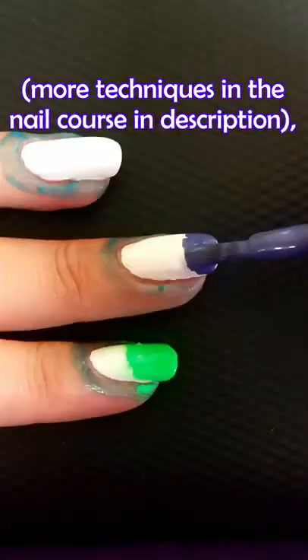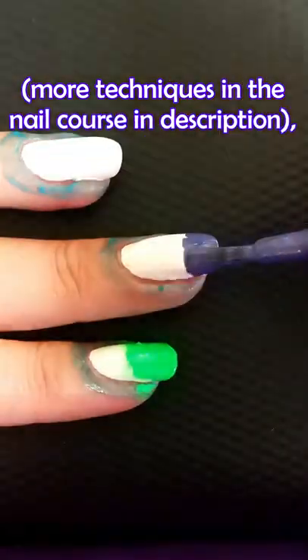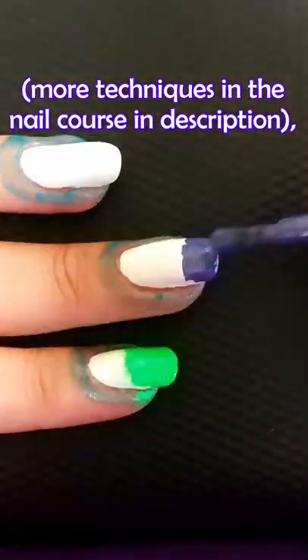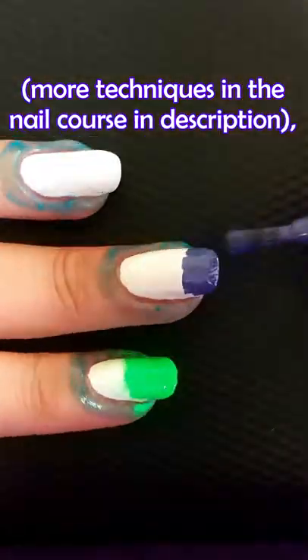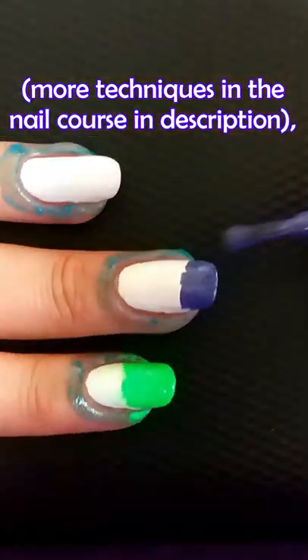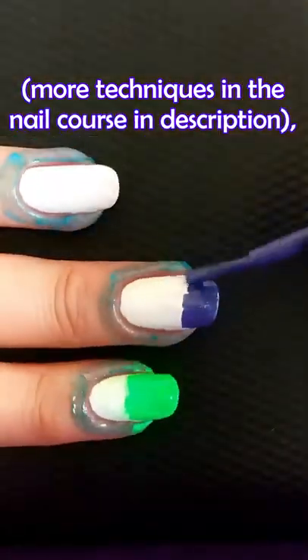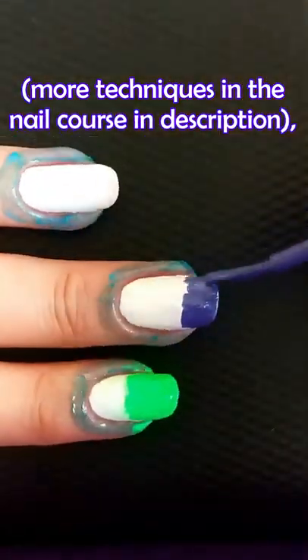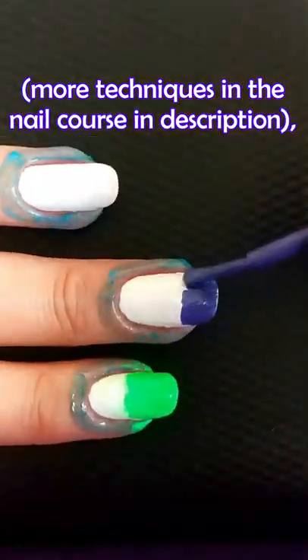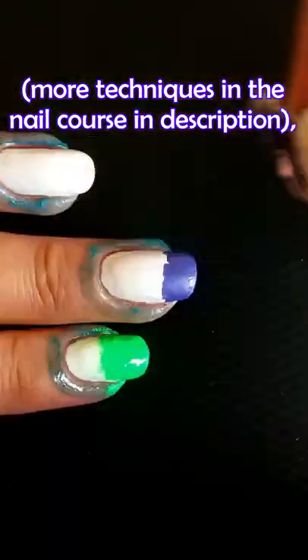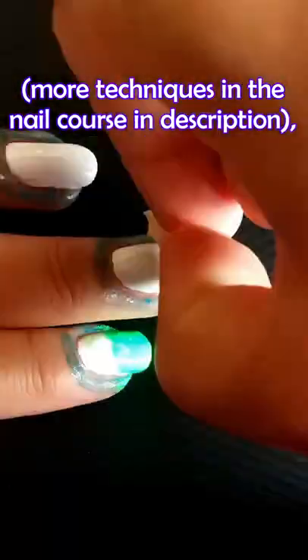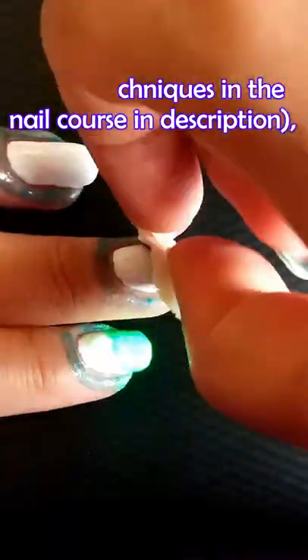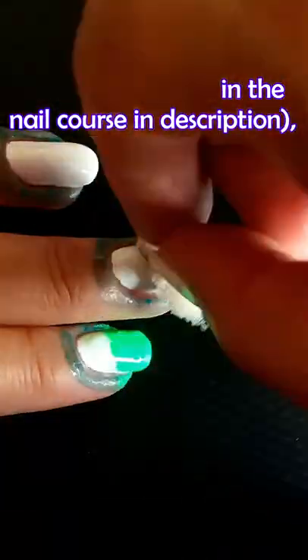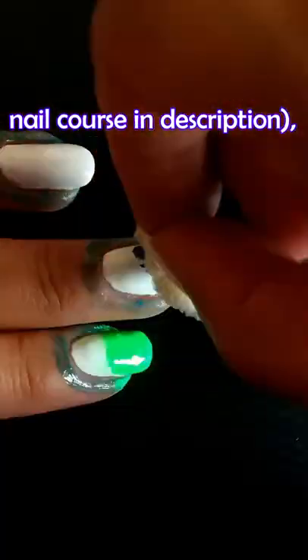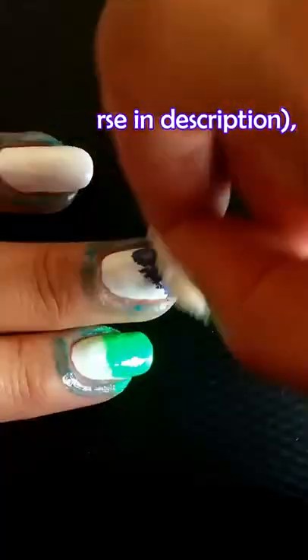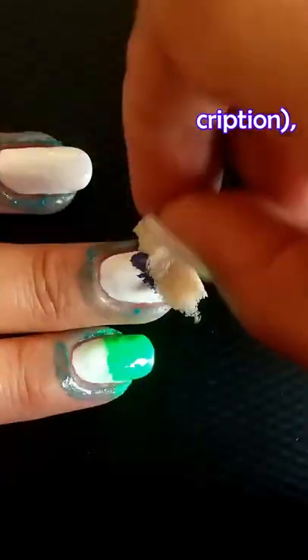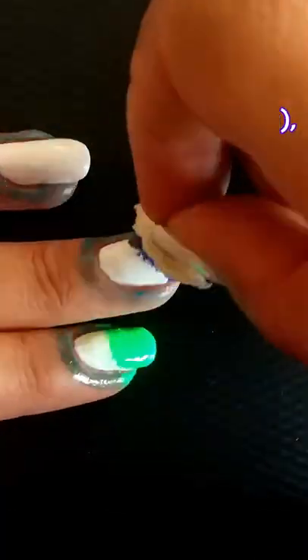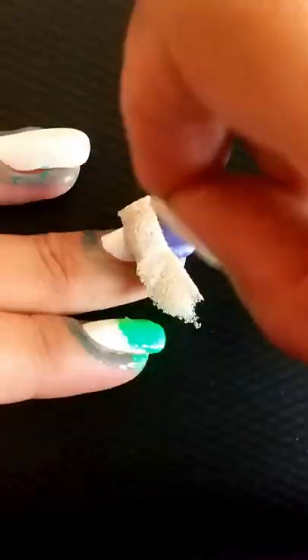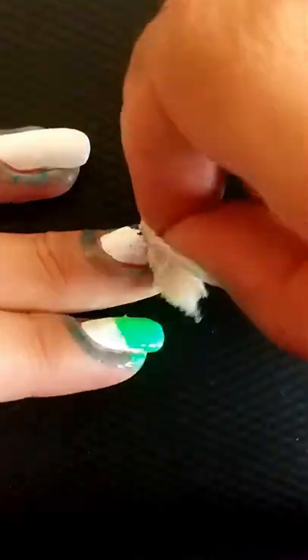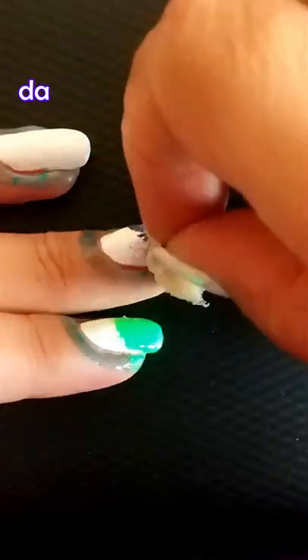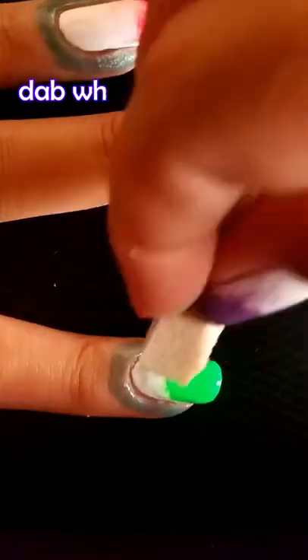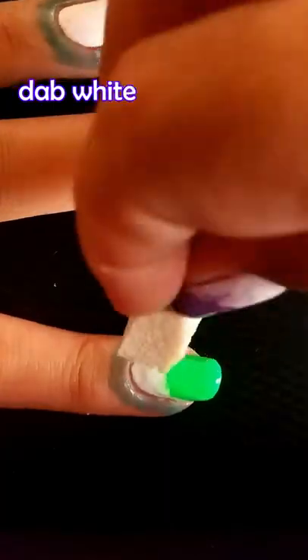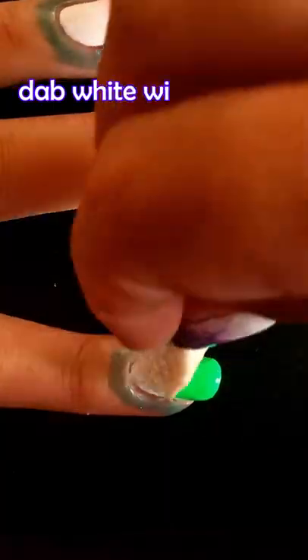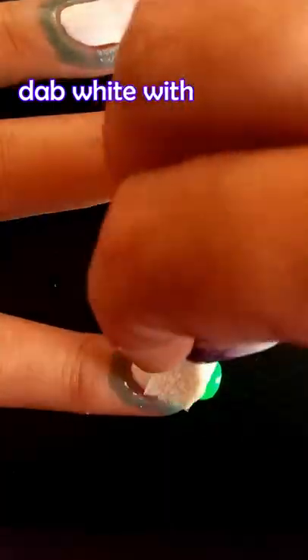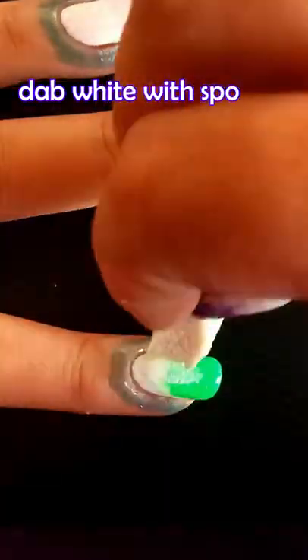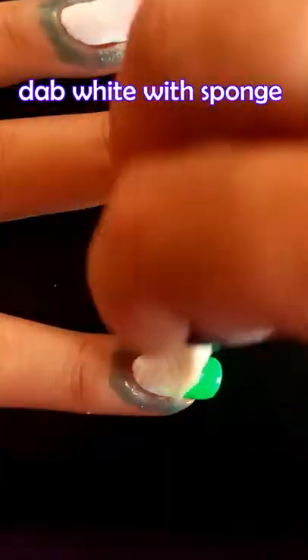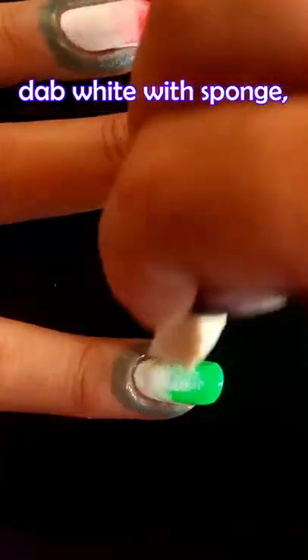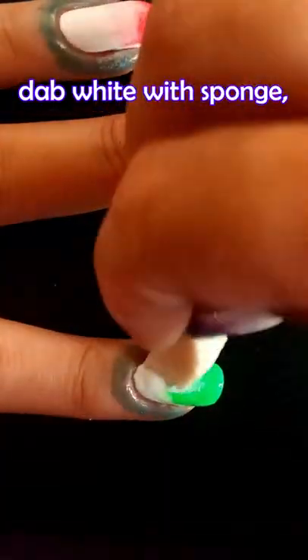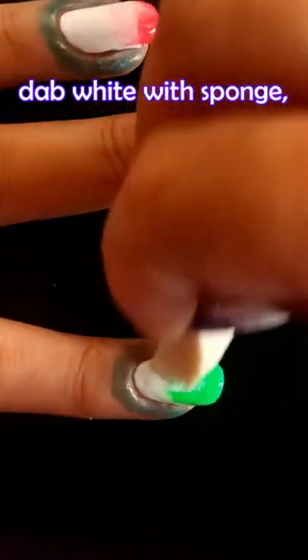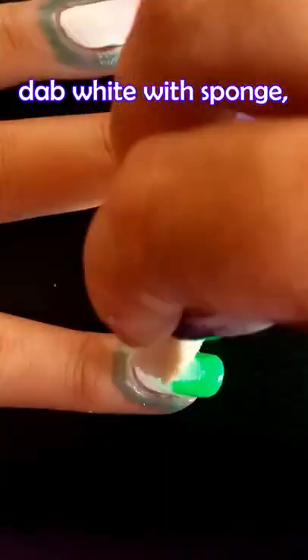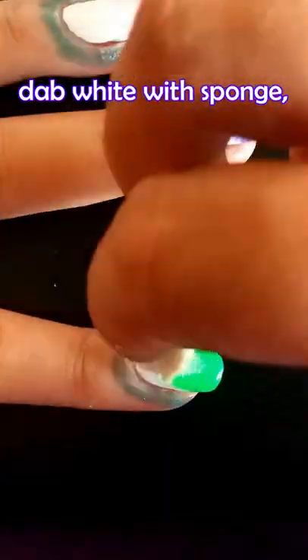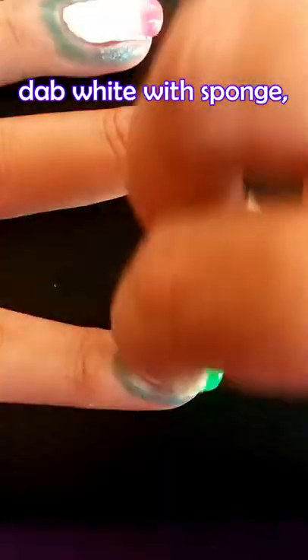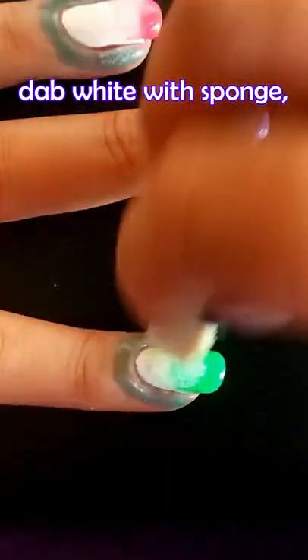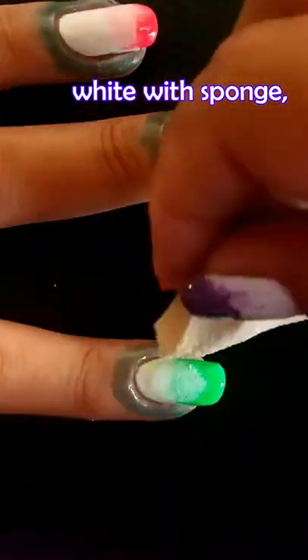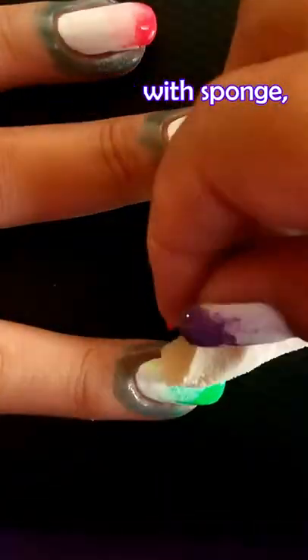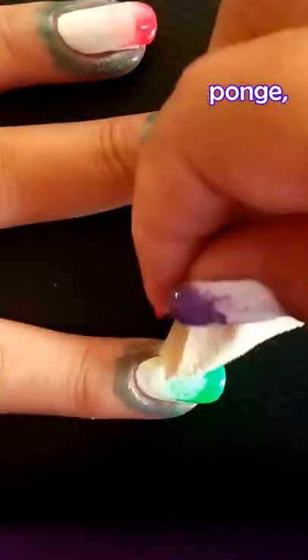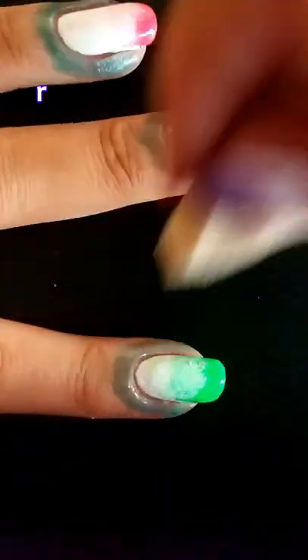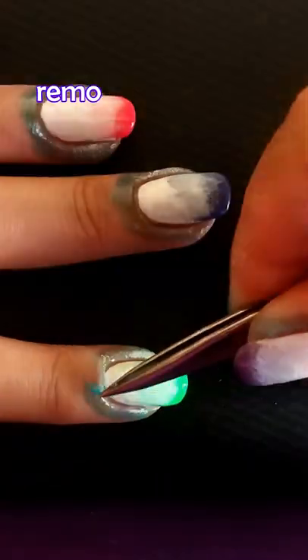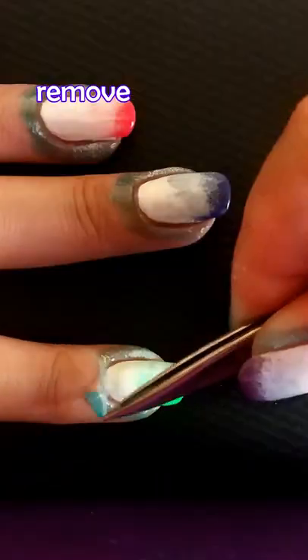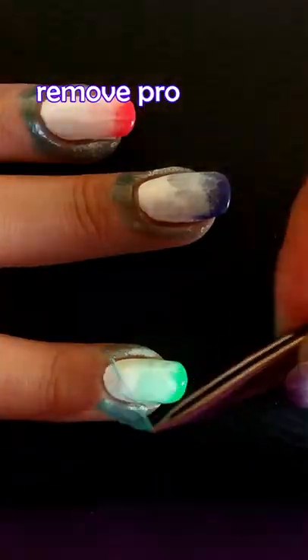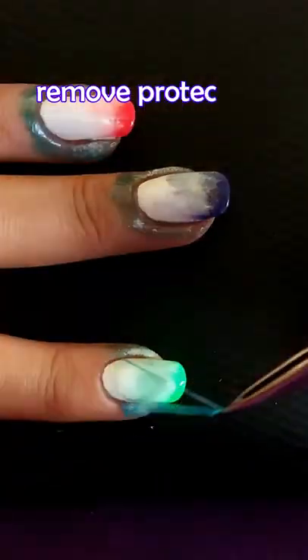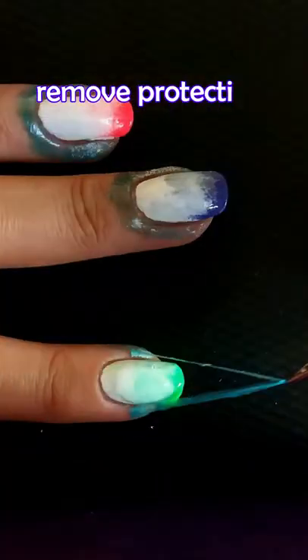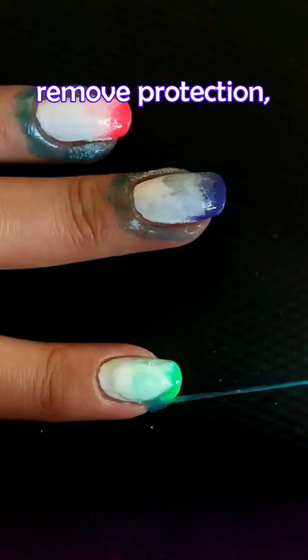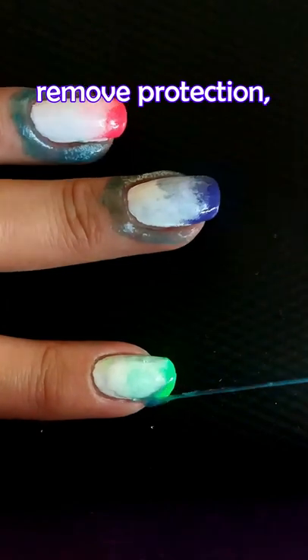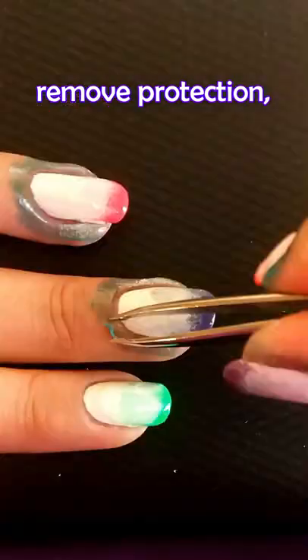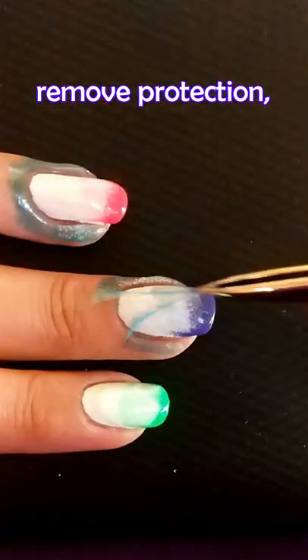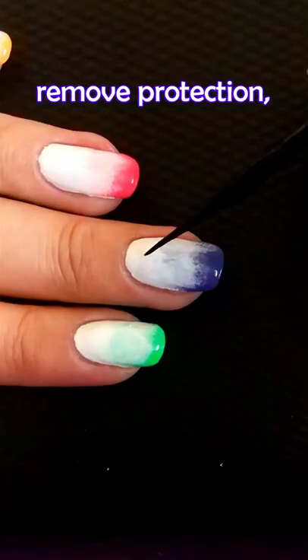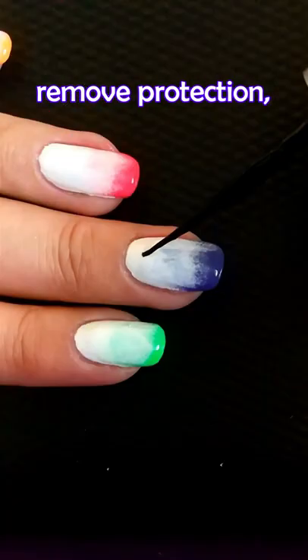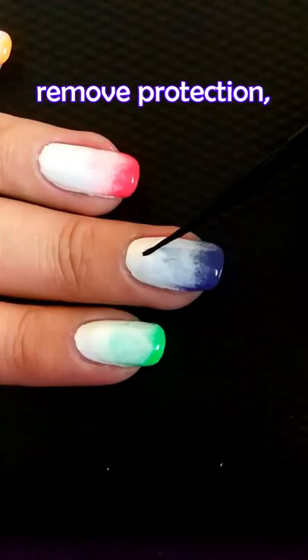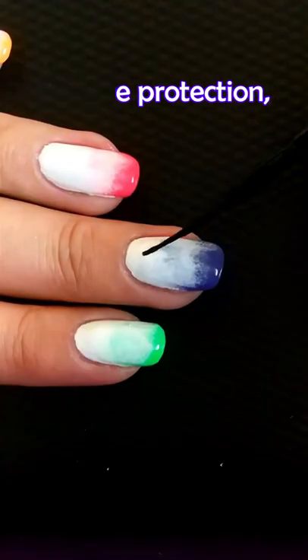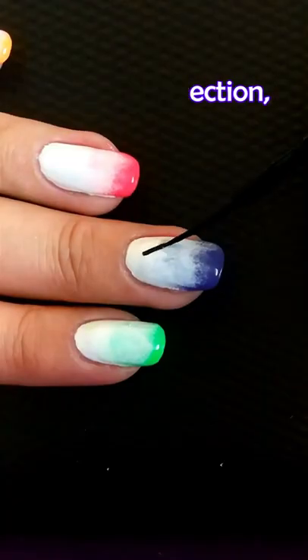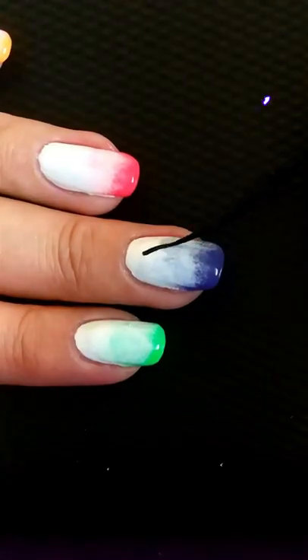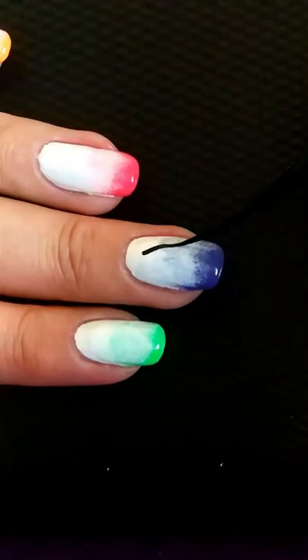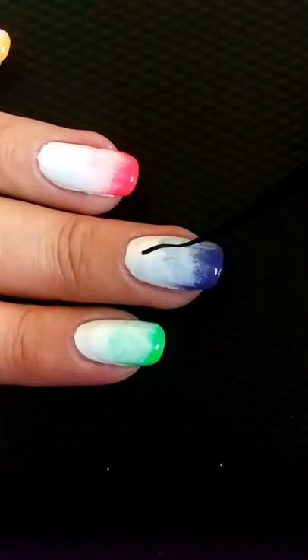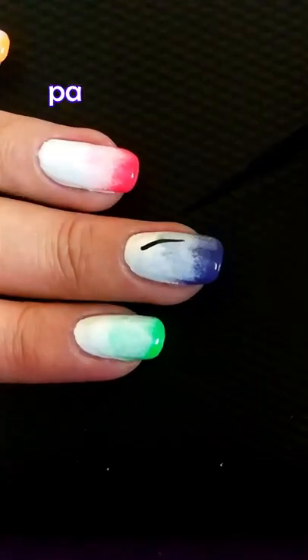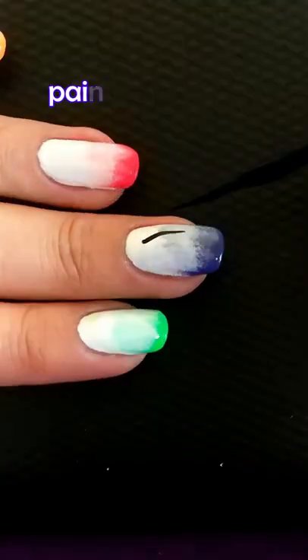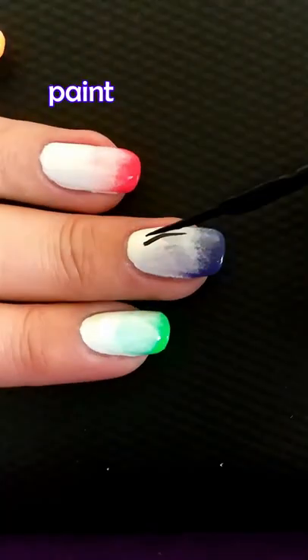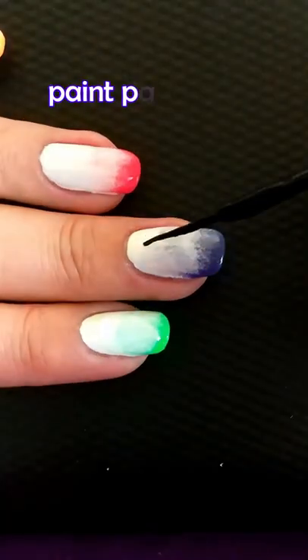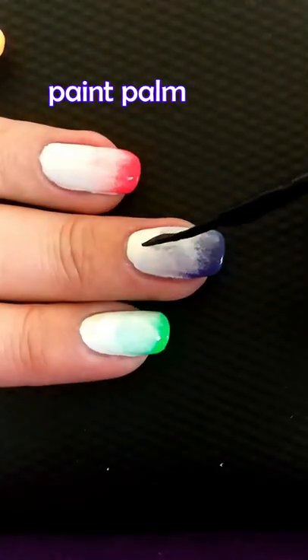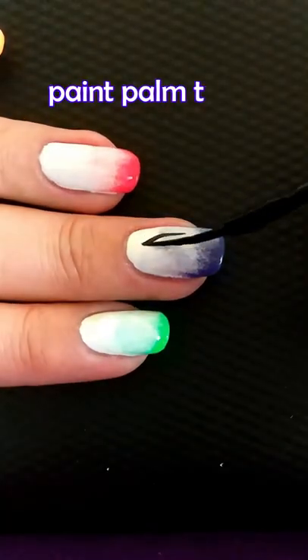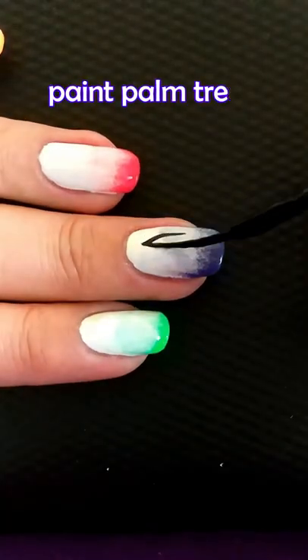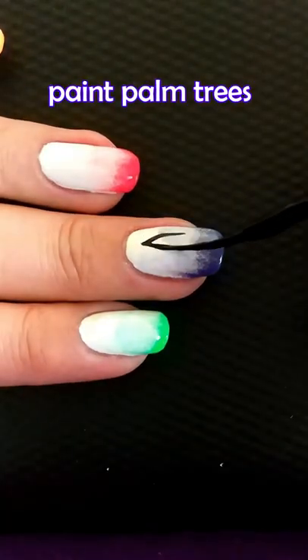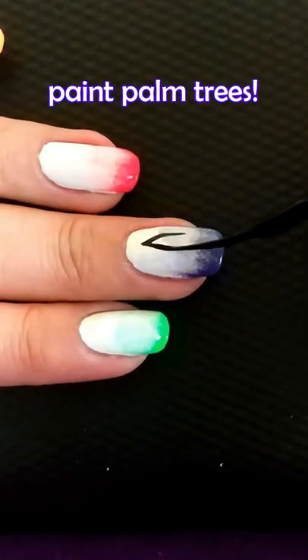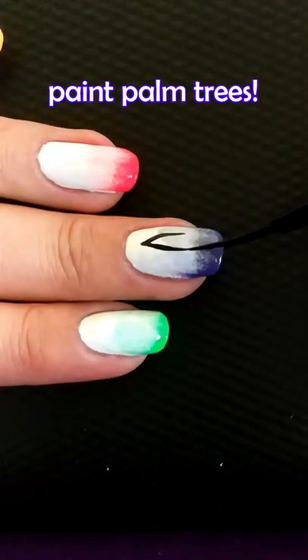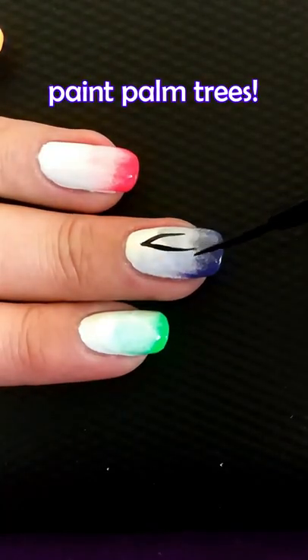Use another sponge with the white color again to make the gradient smoother, then use black to paint the palm trees.